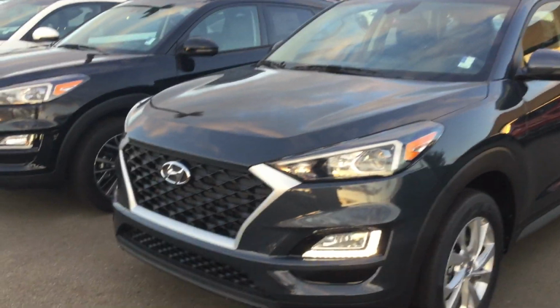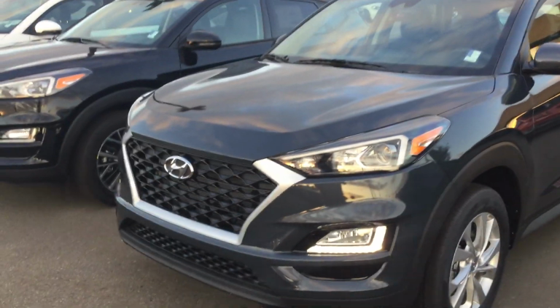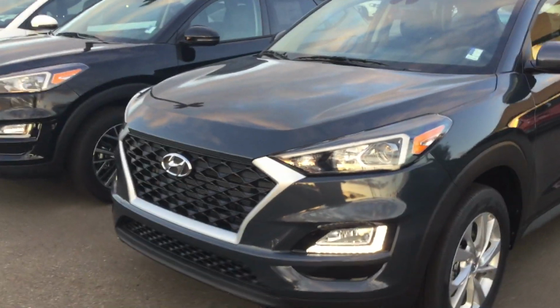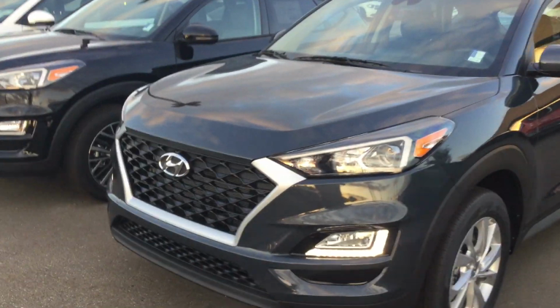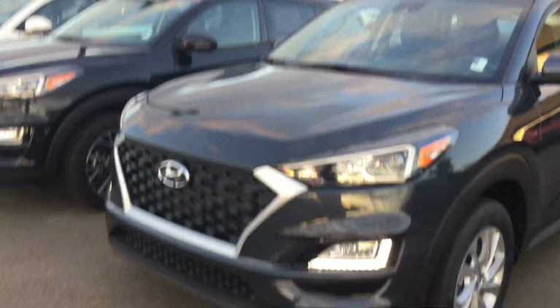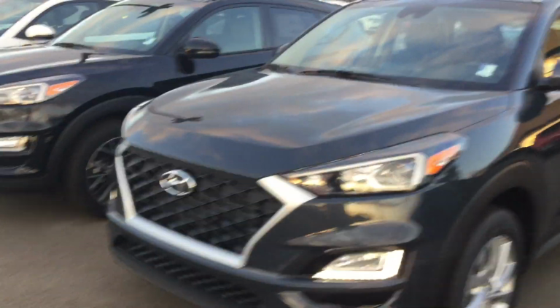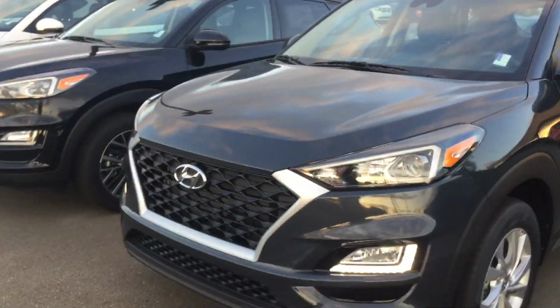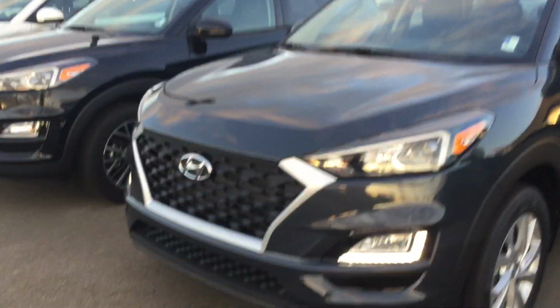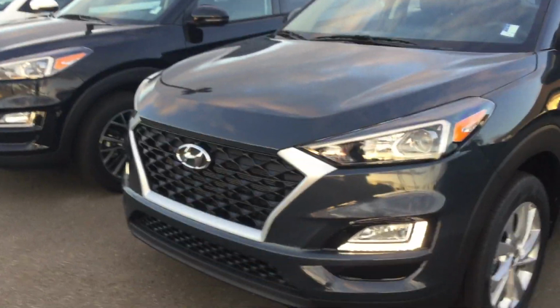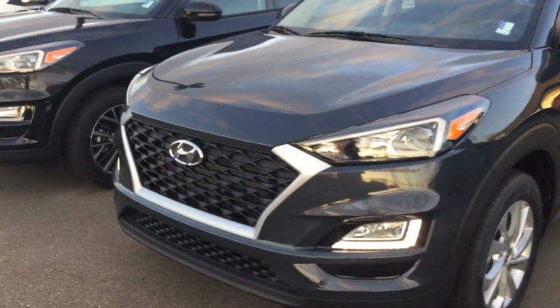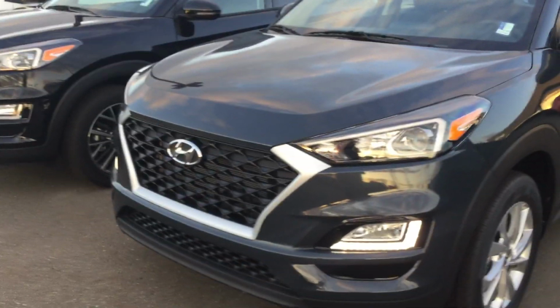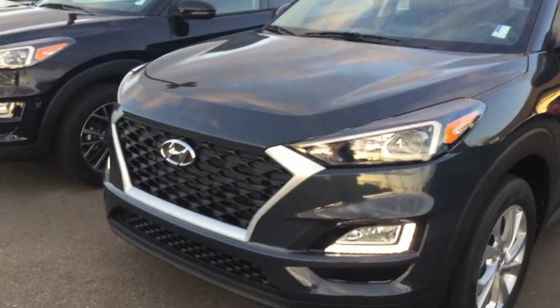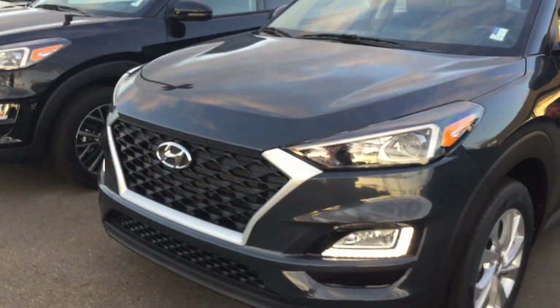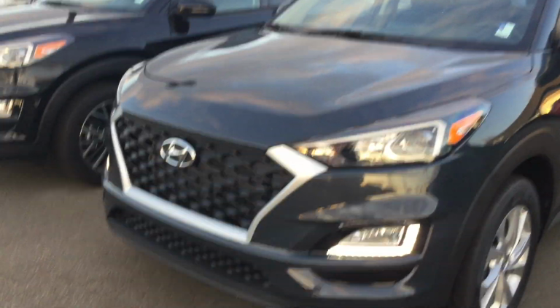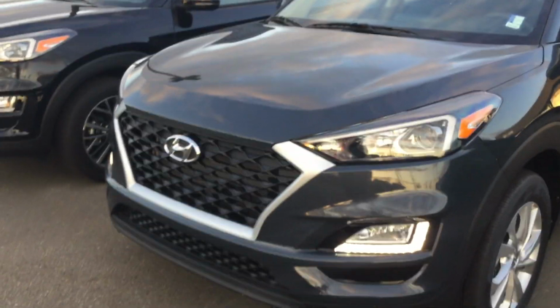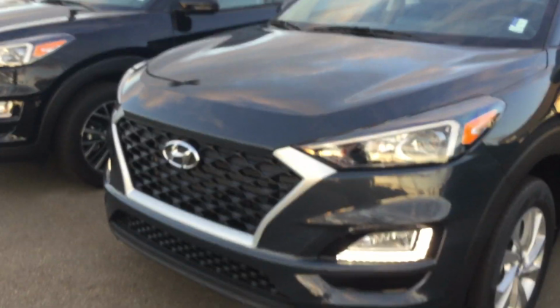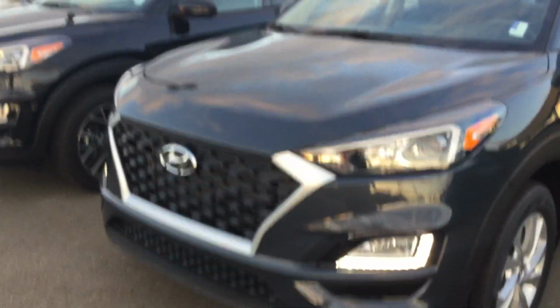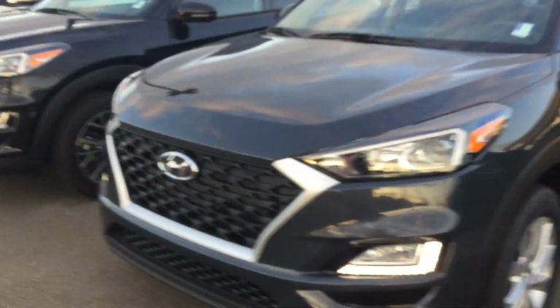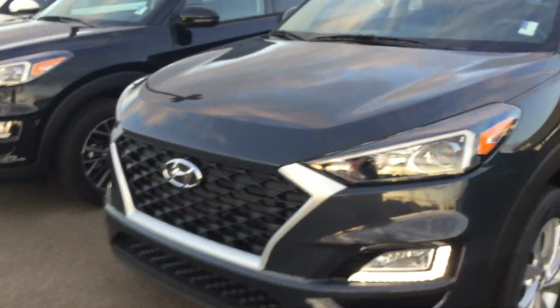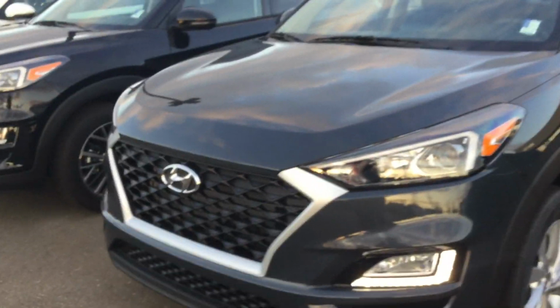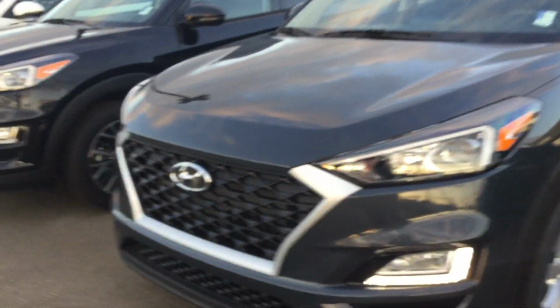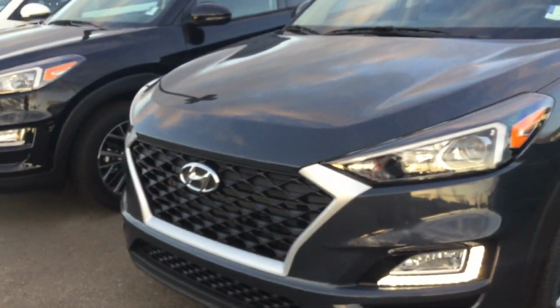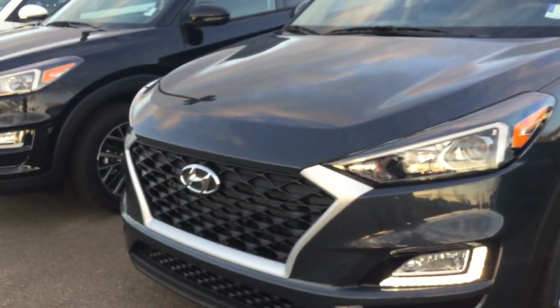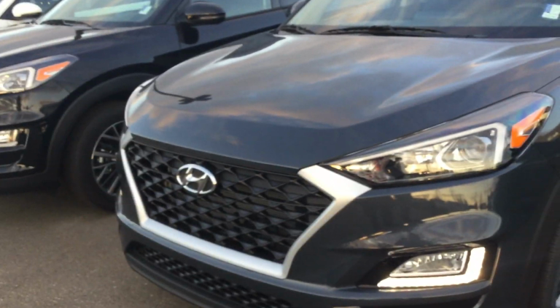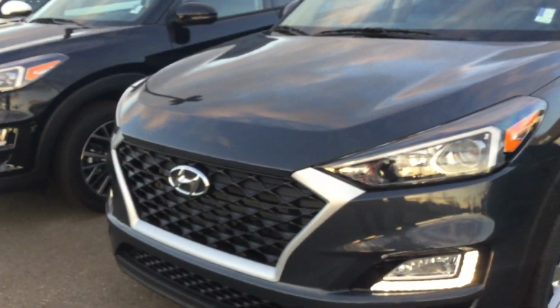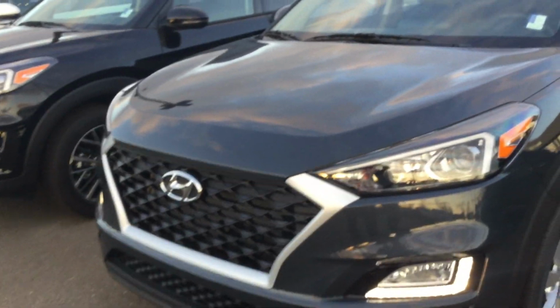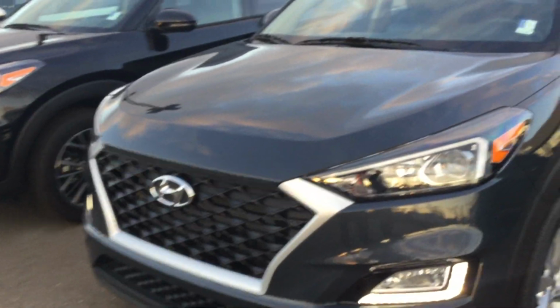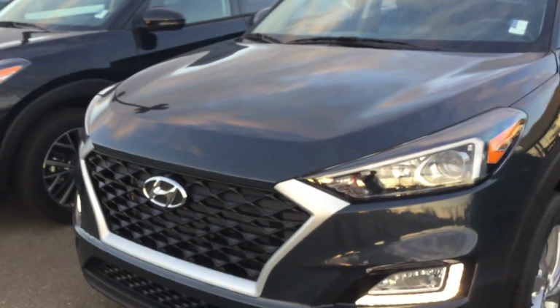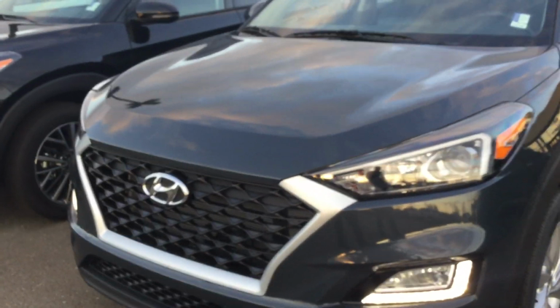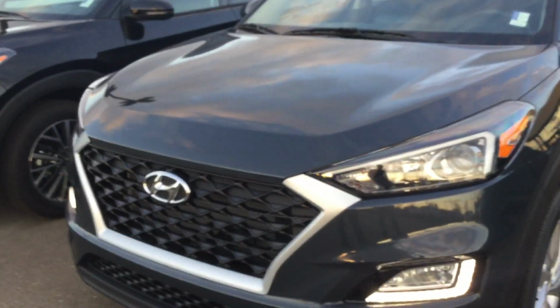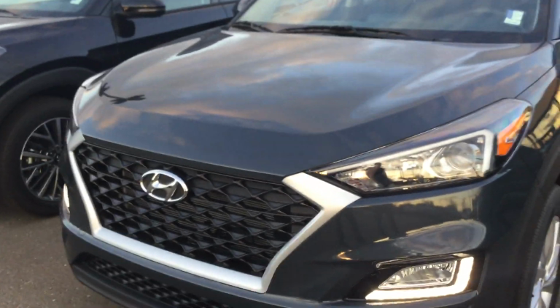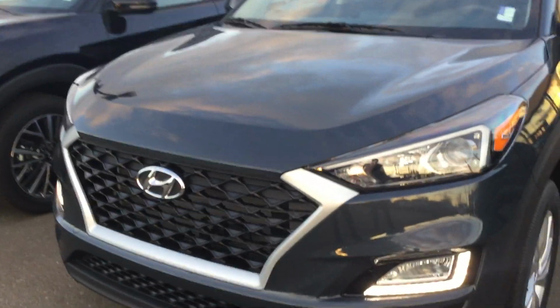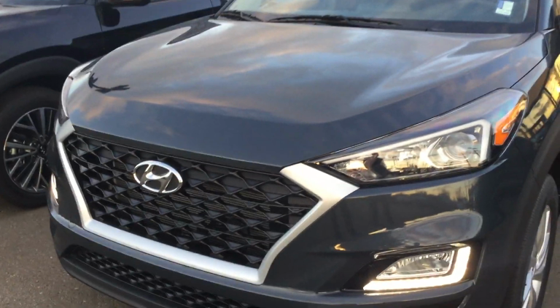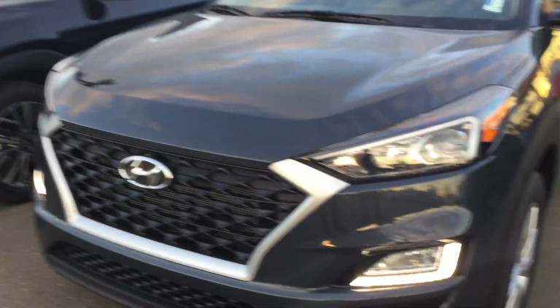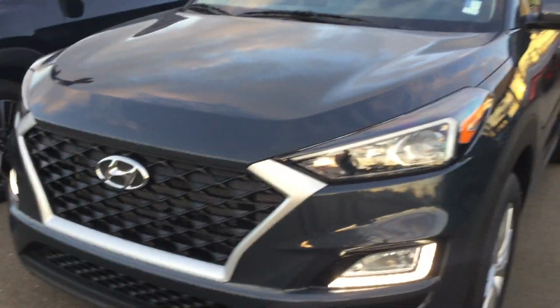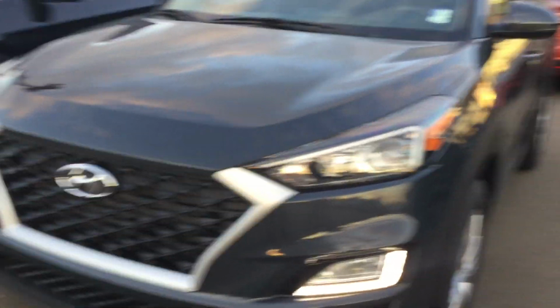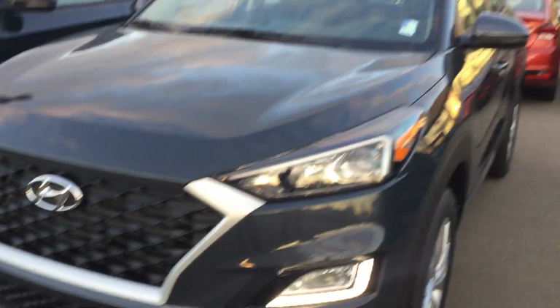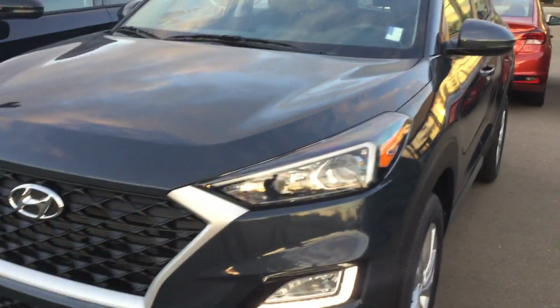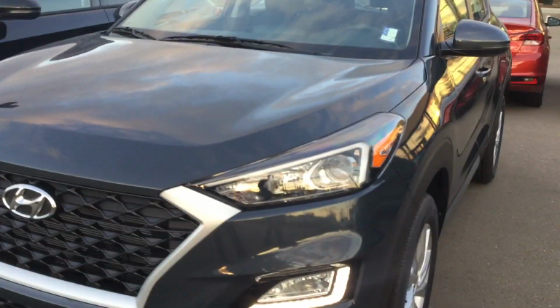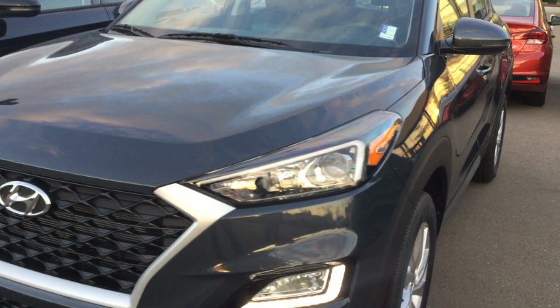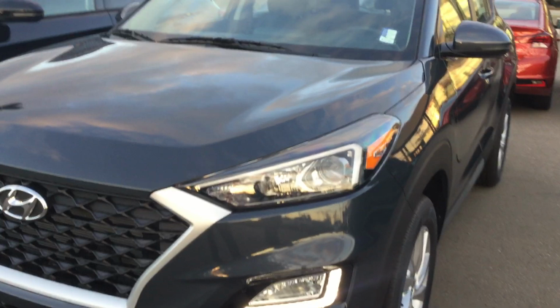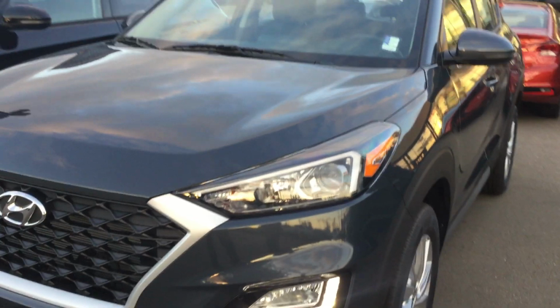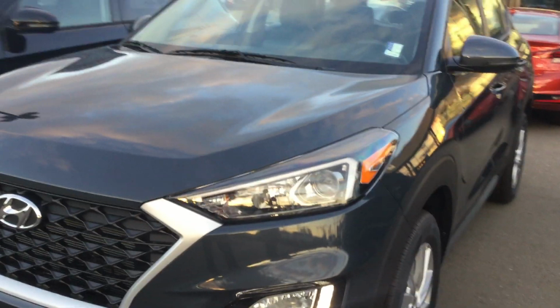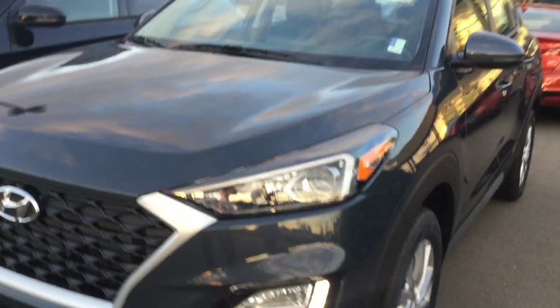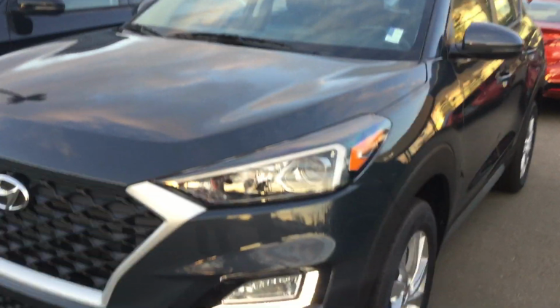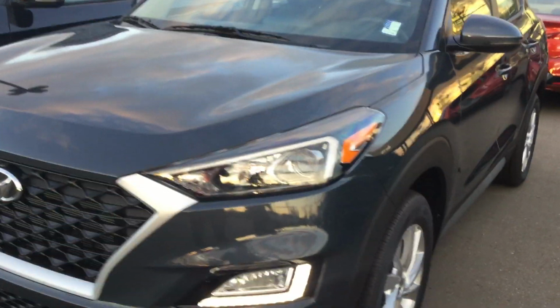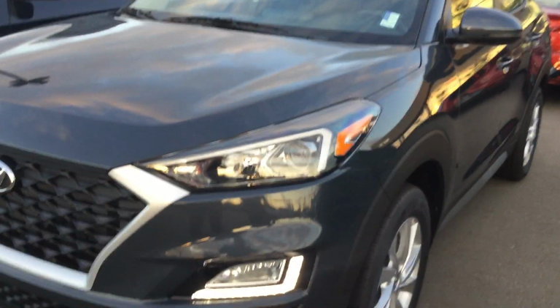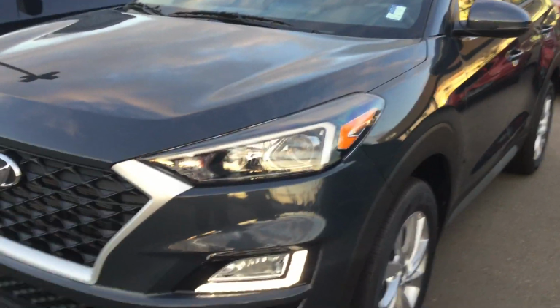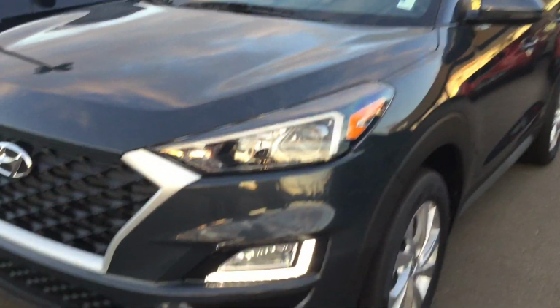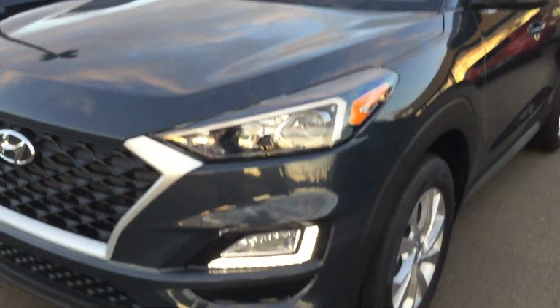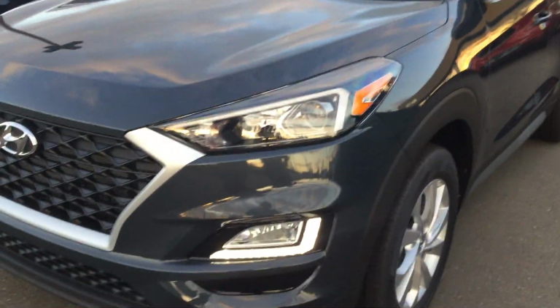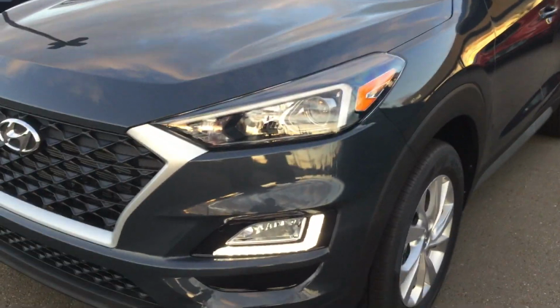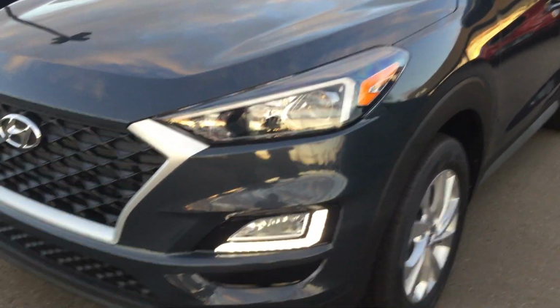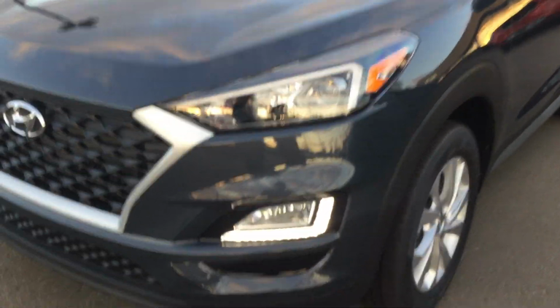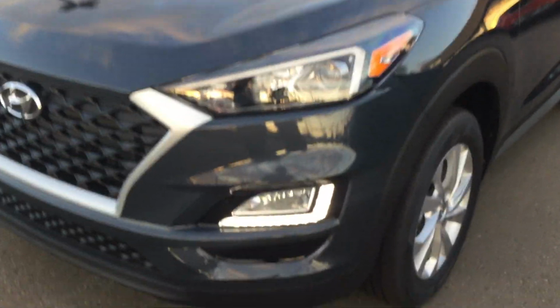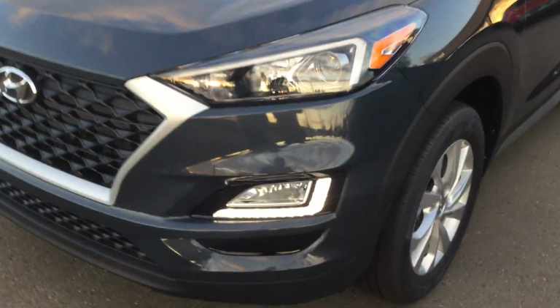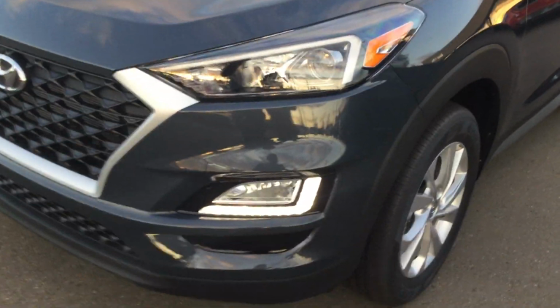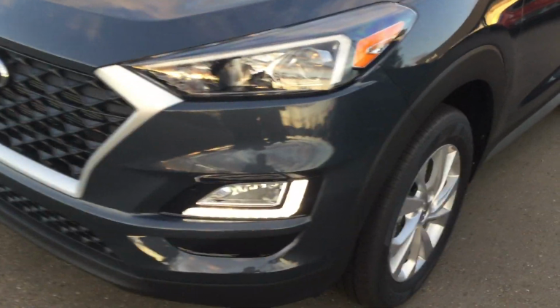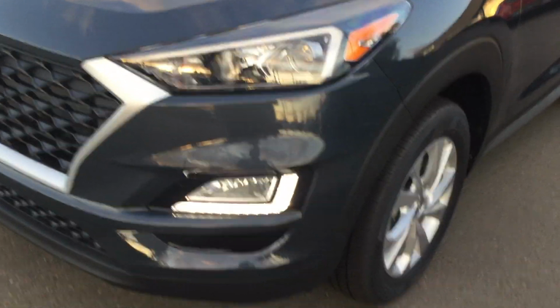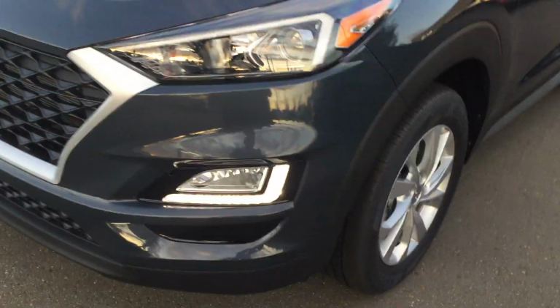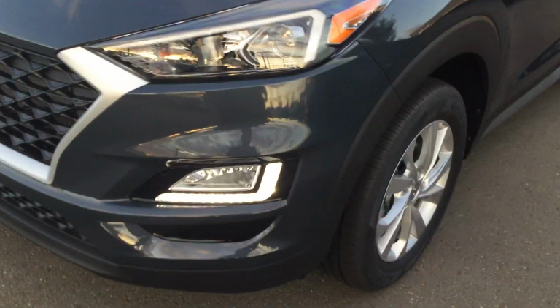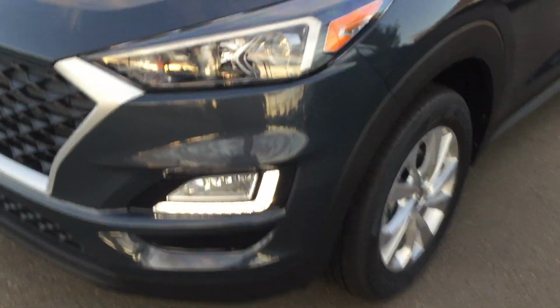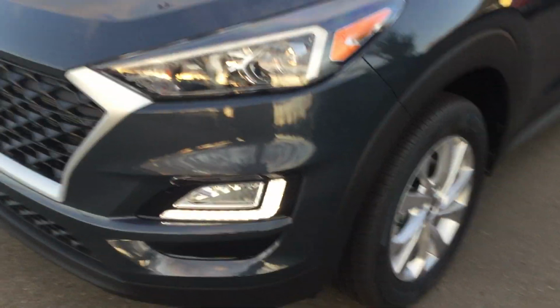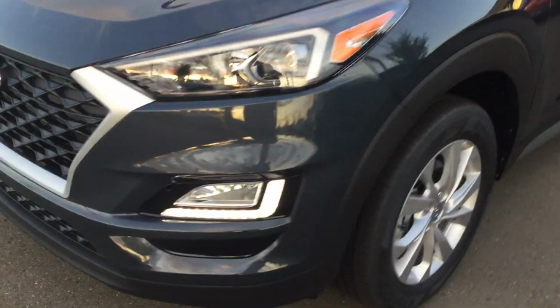As you can see up here at the front, we have a beautiful cascading grille with our badging. You can see that we have beautiful LED lights and fog lights.